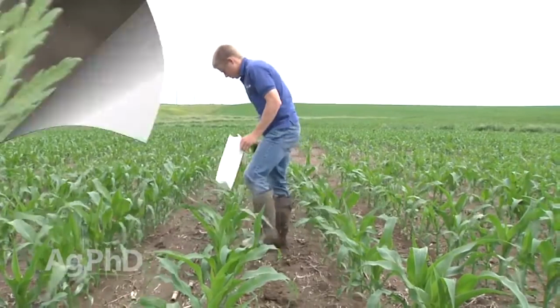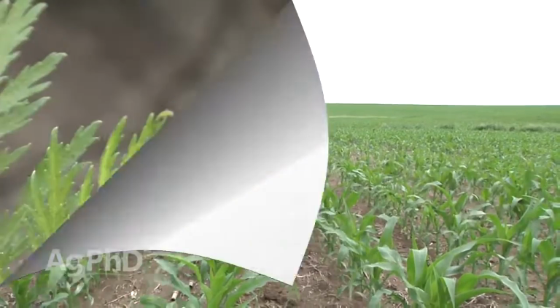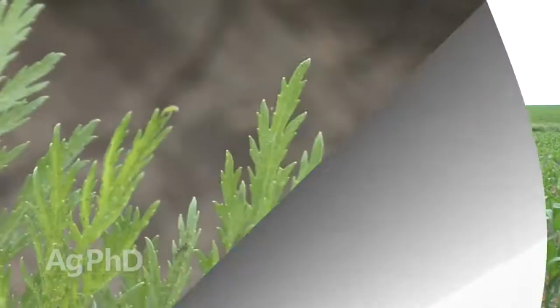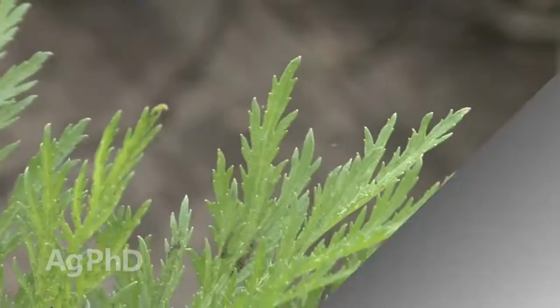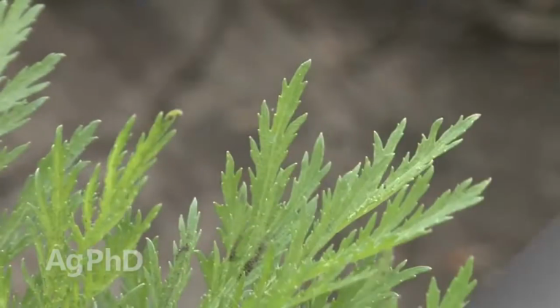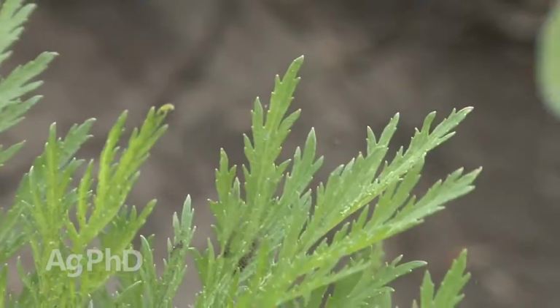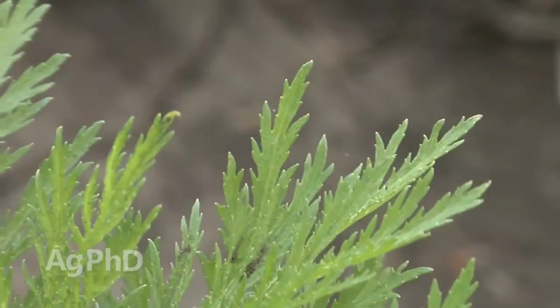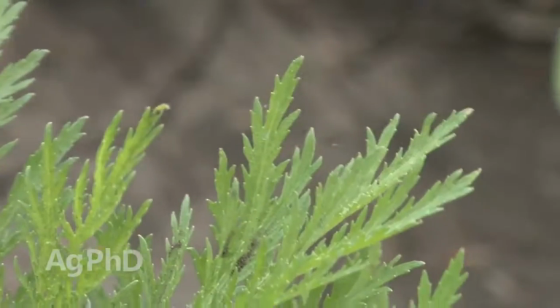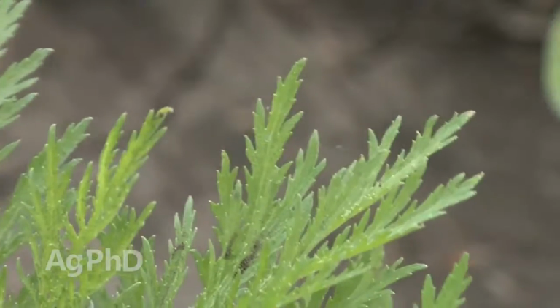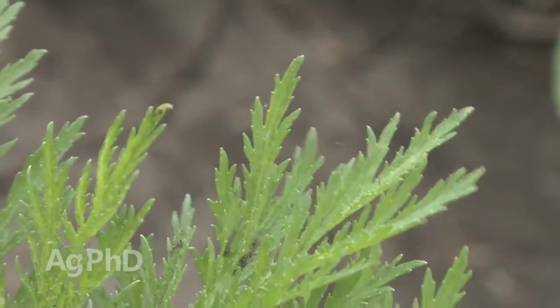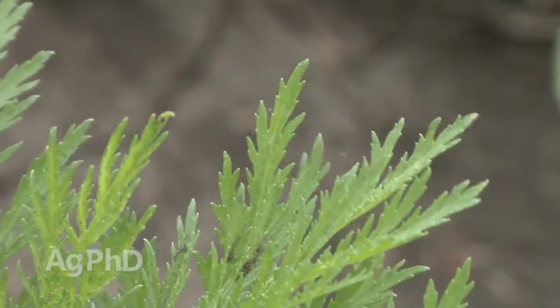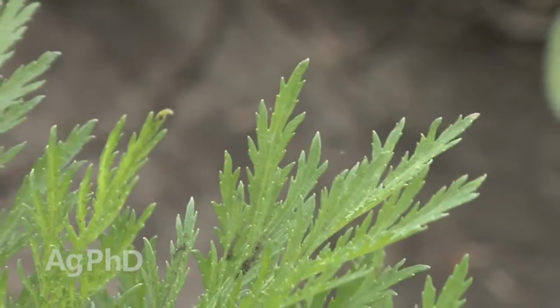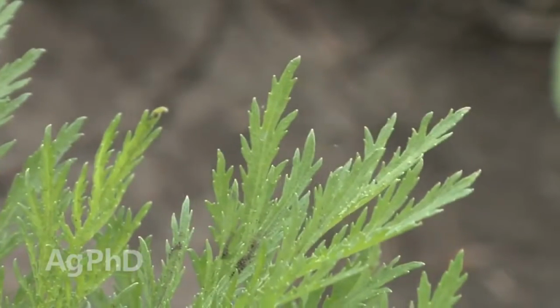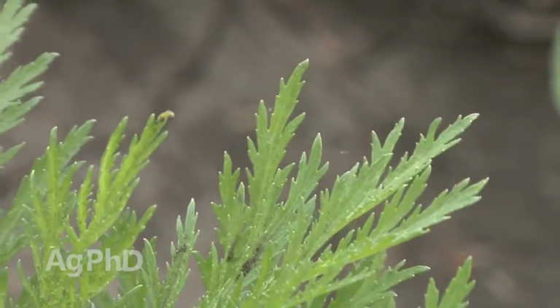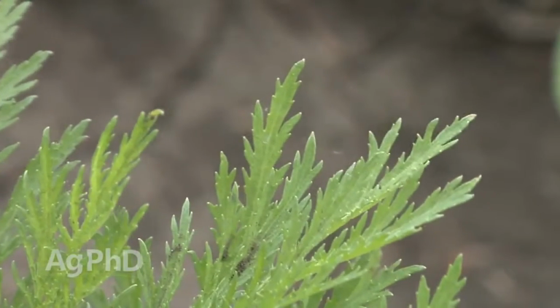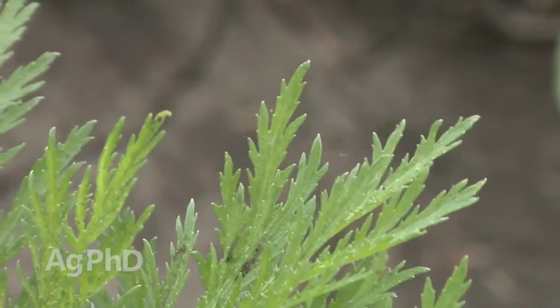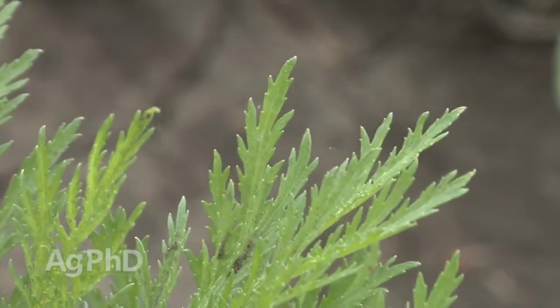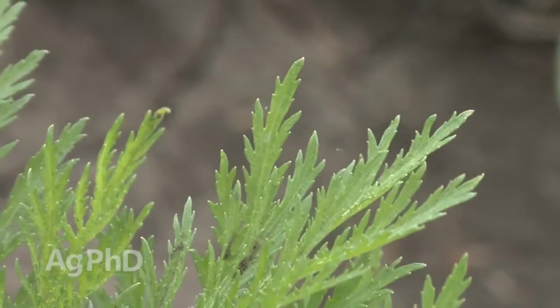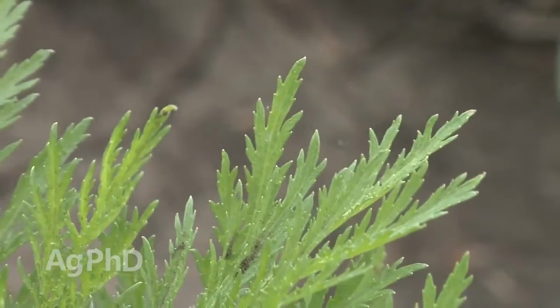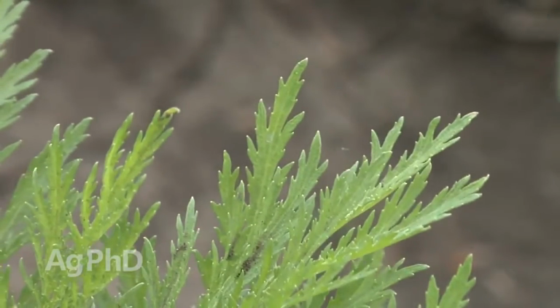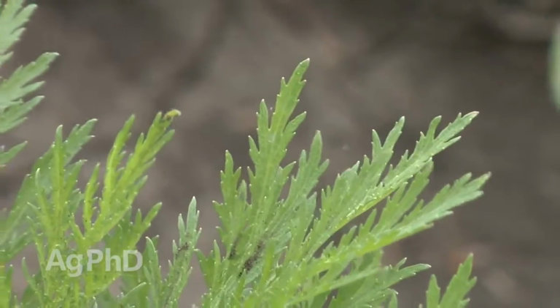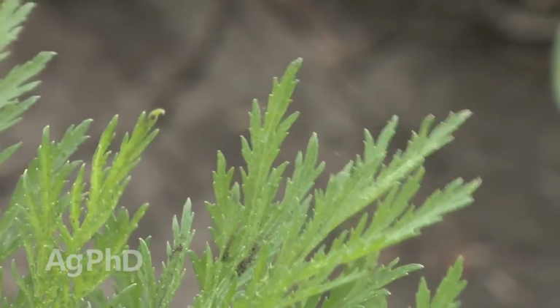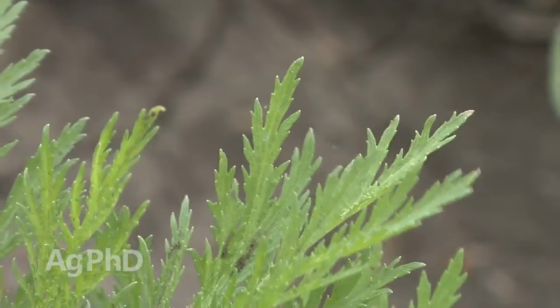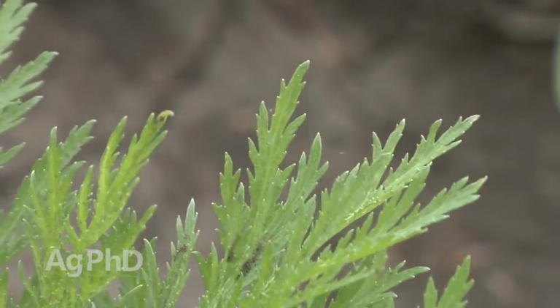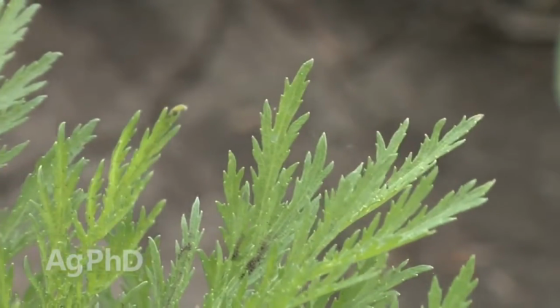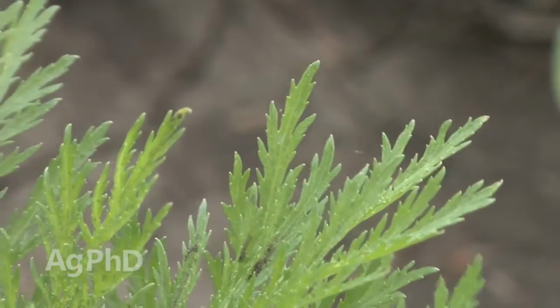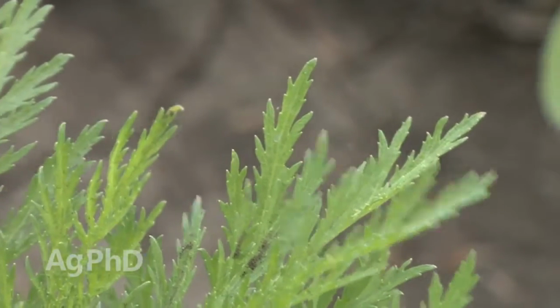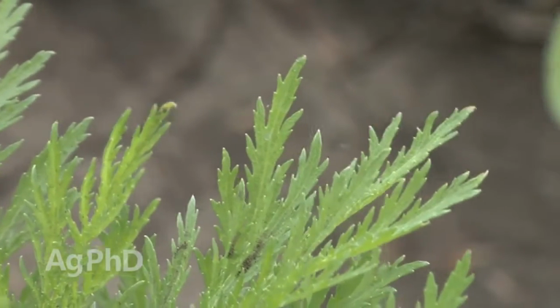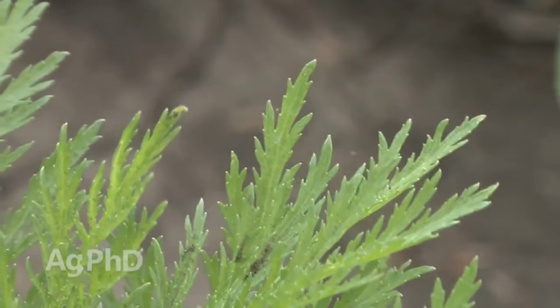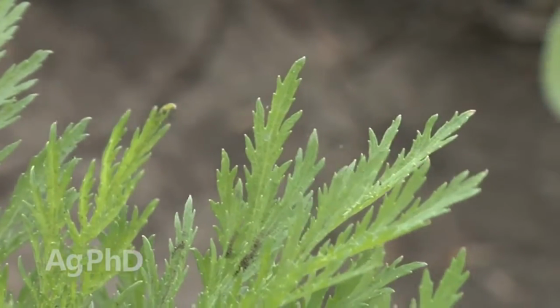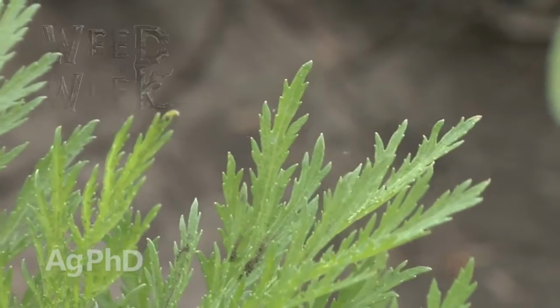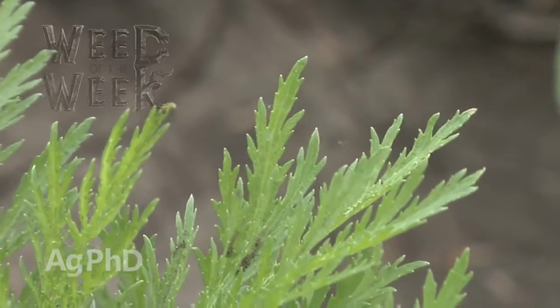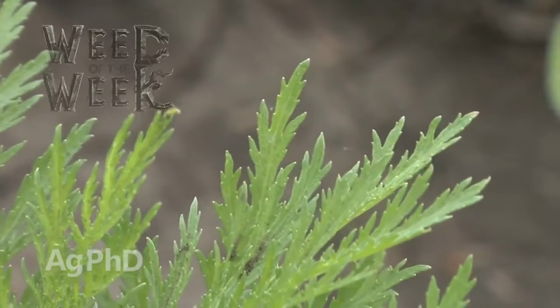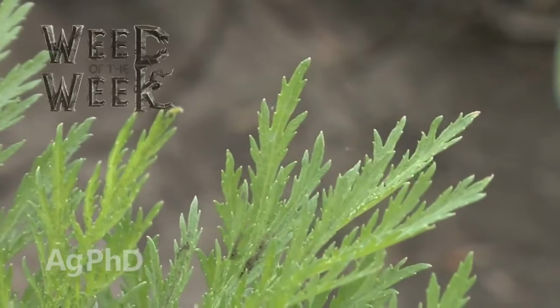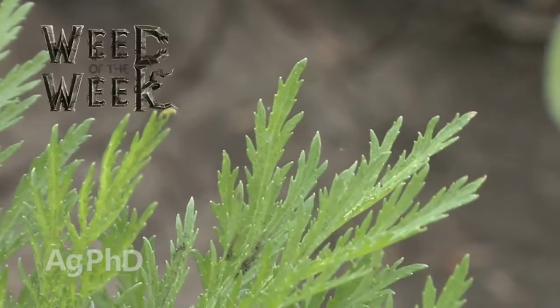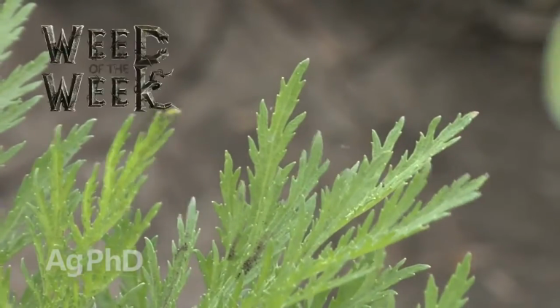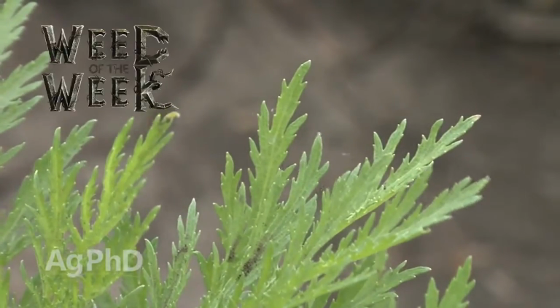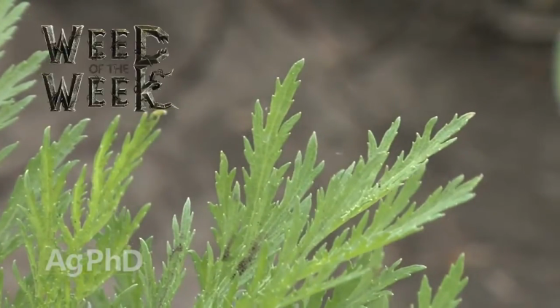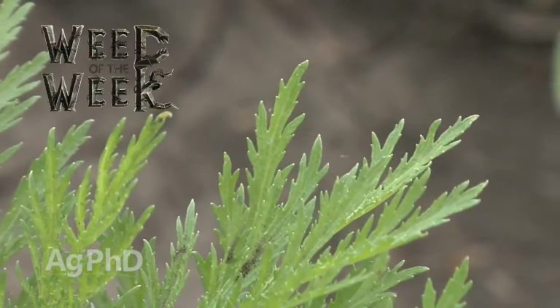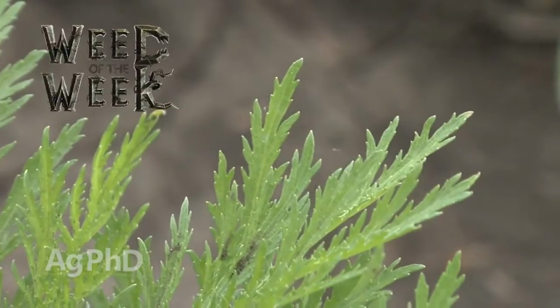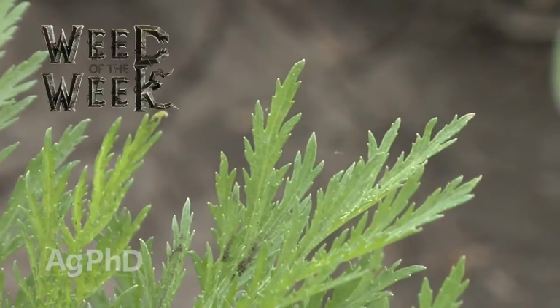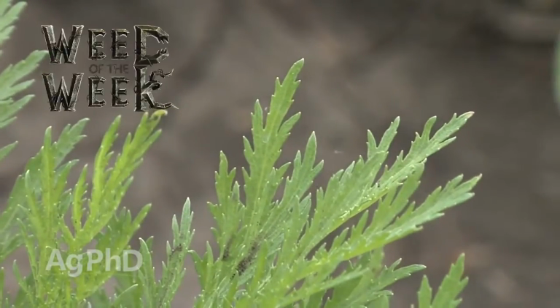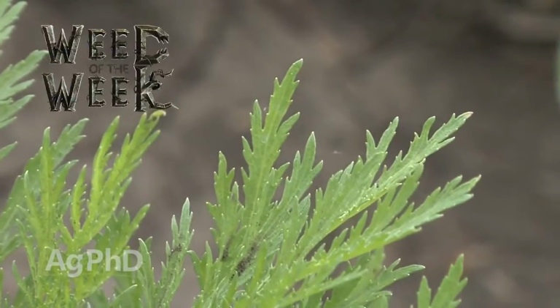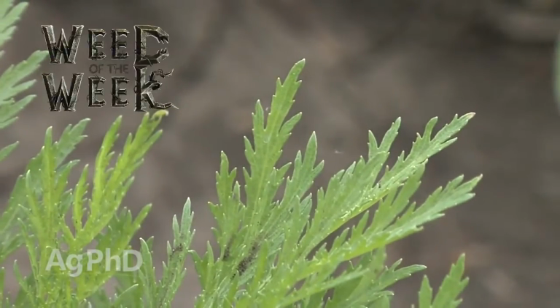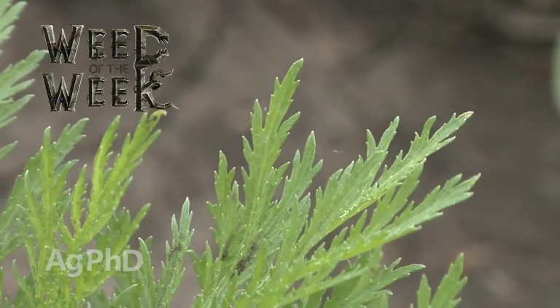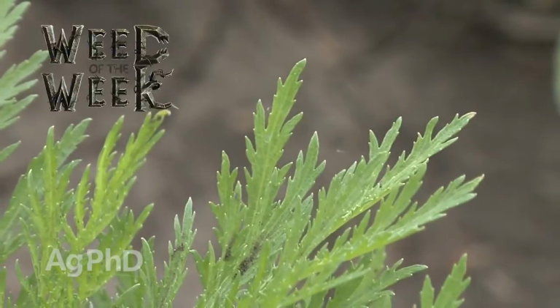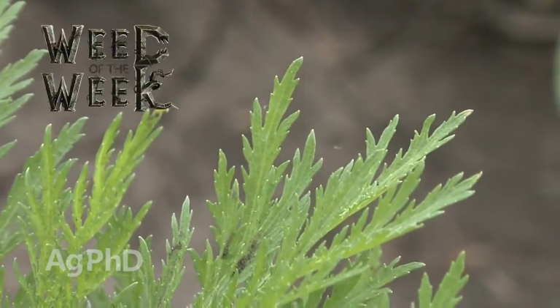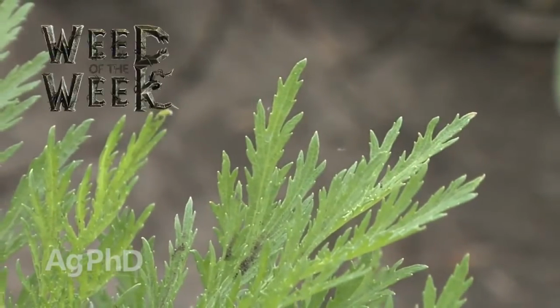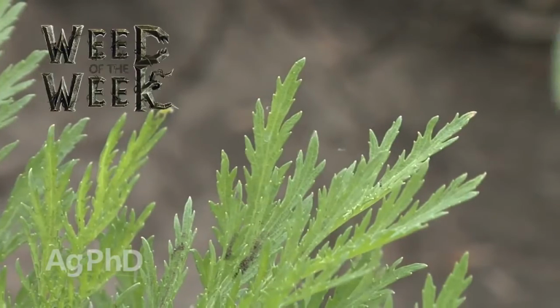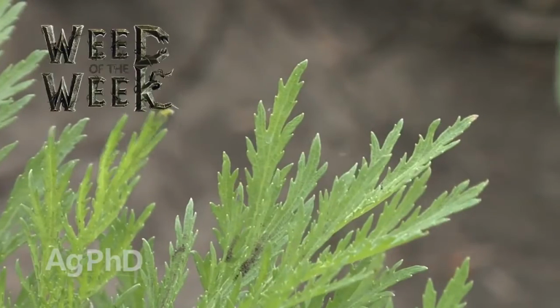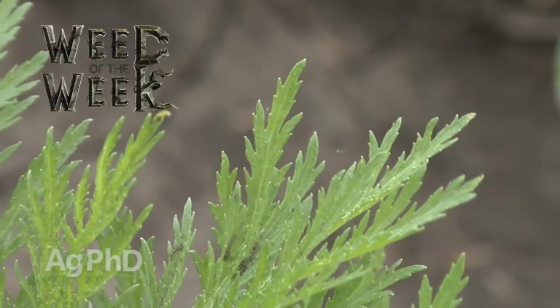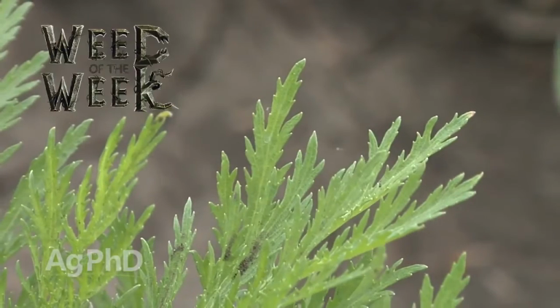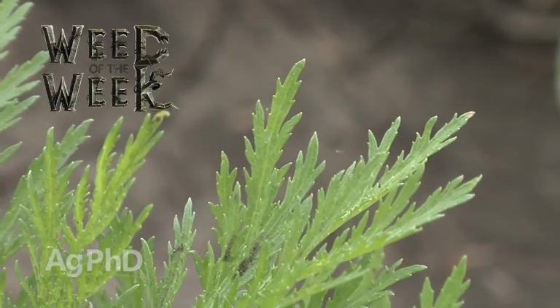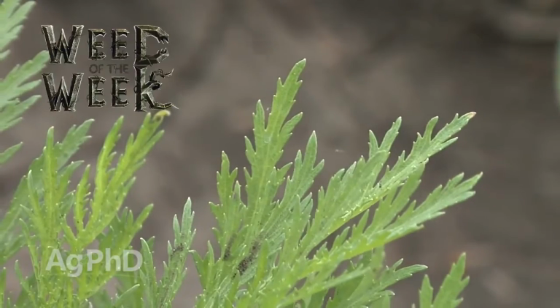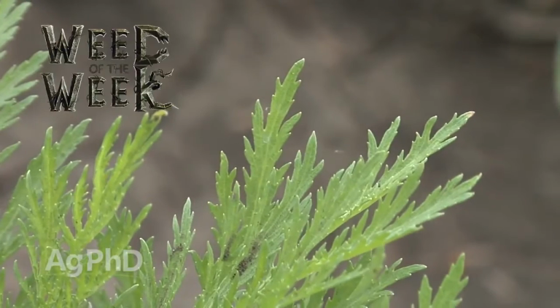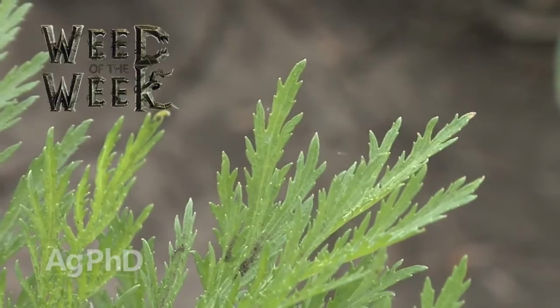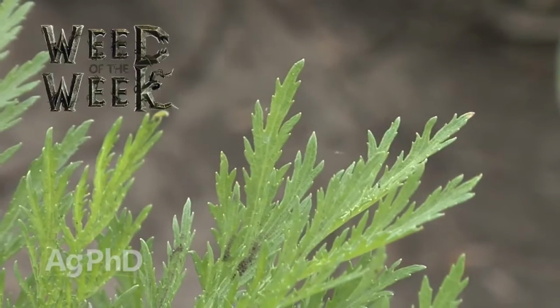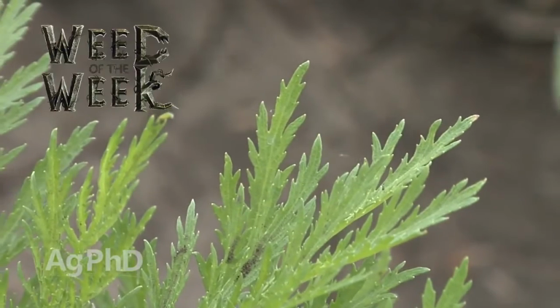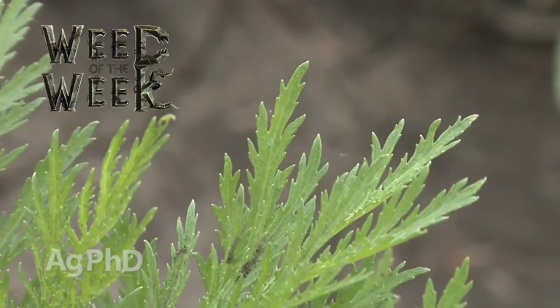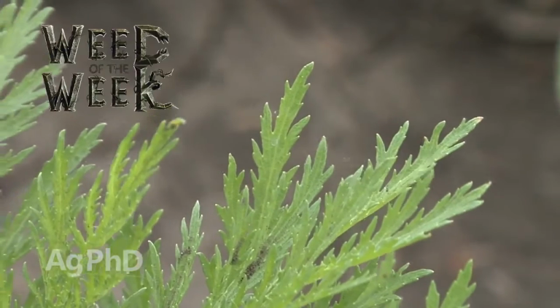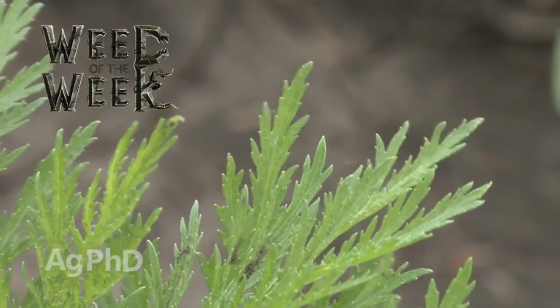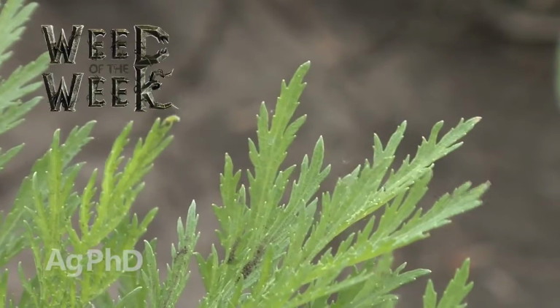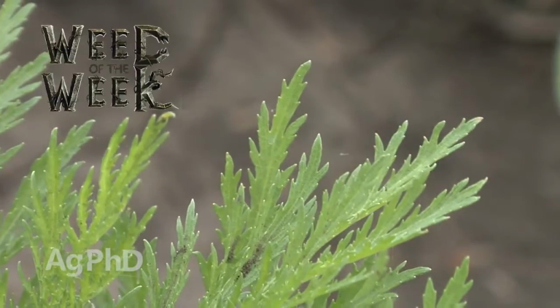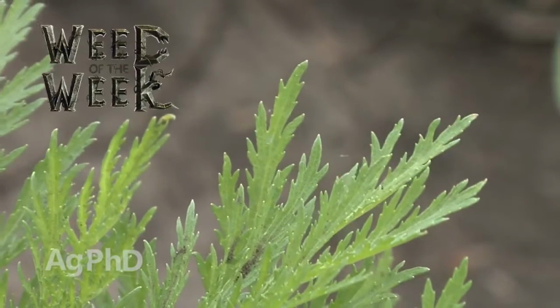You don't need any plant tissue analysis to determine what our Weed of the Week is, but we will show you how to stop it coming up next.